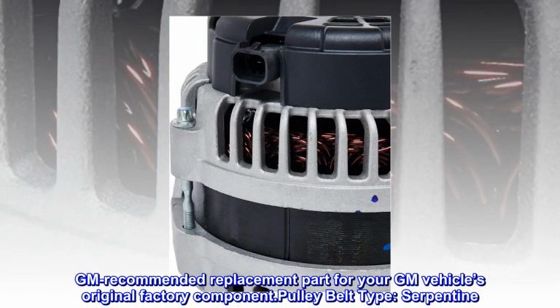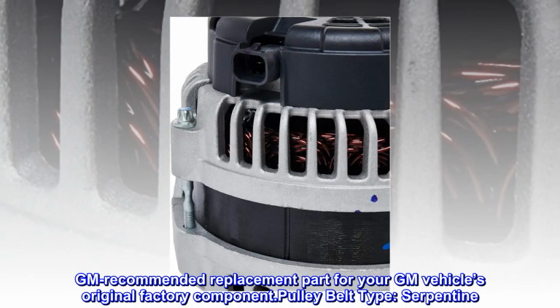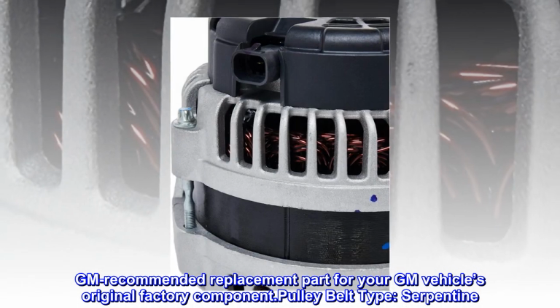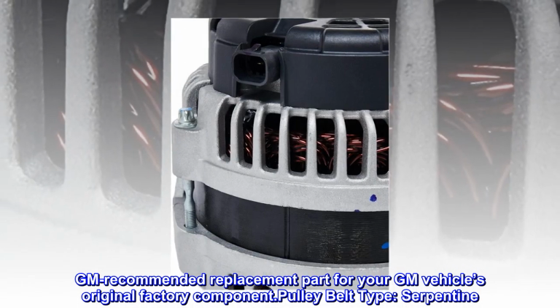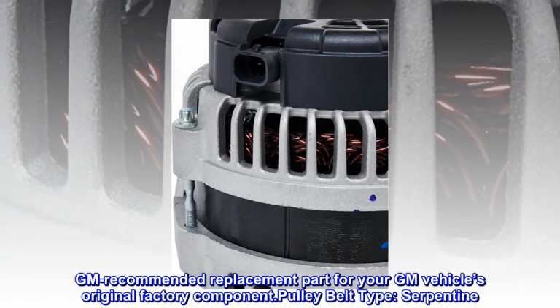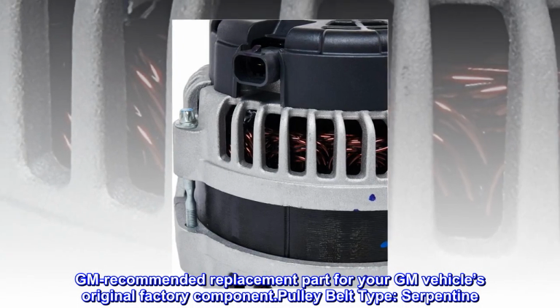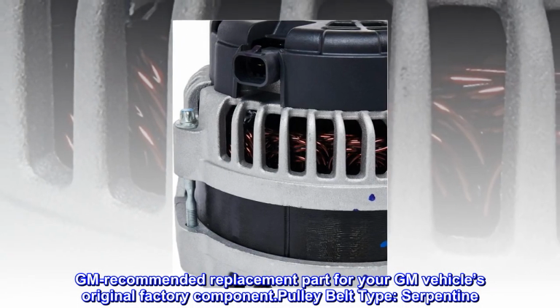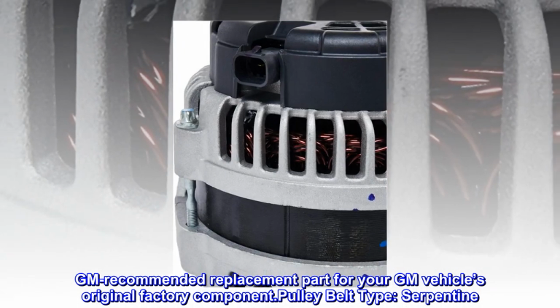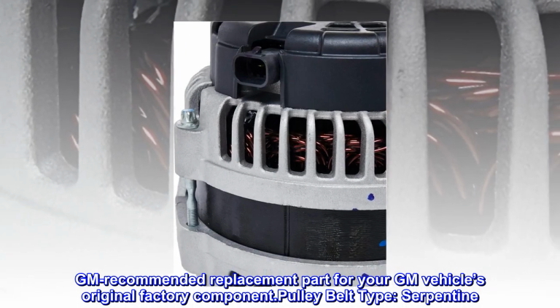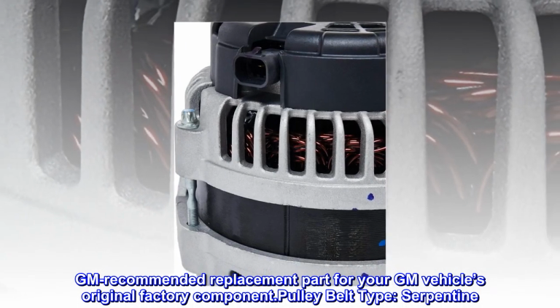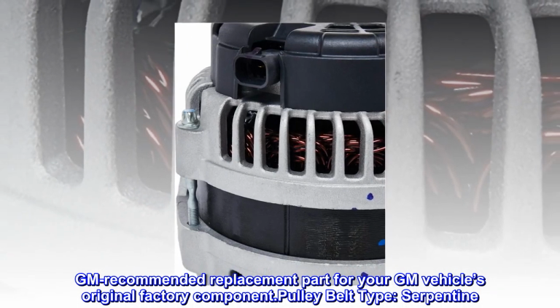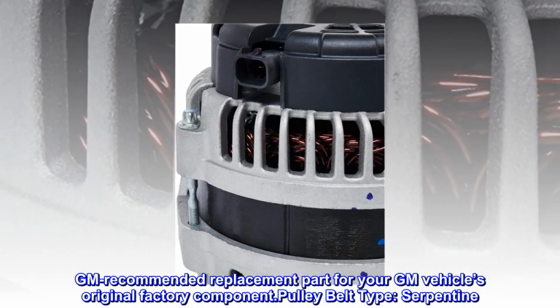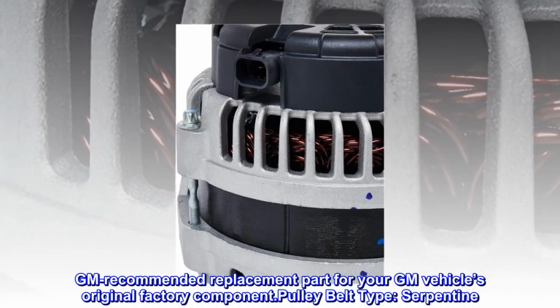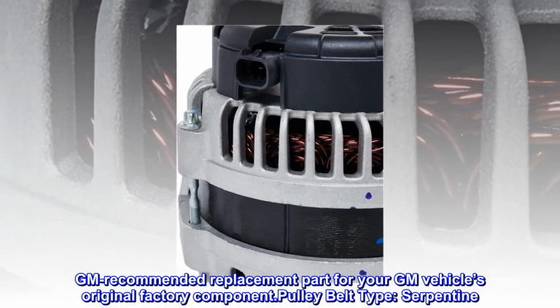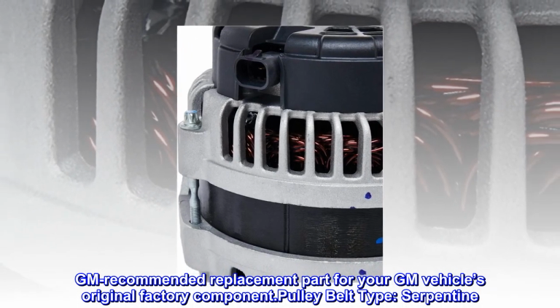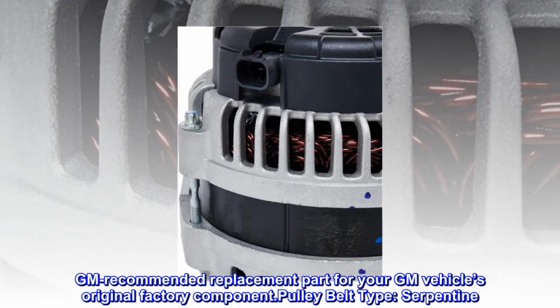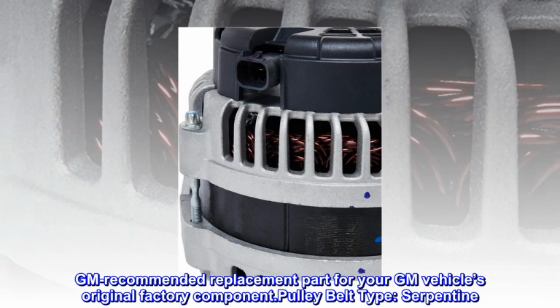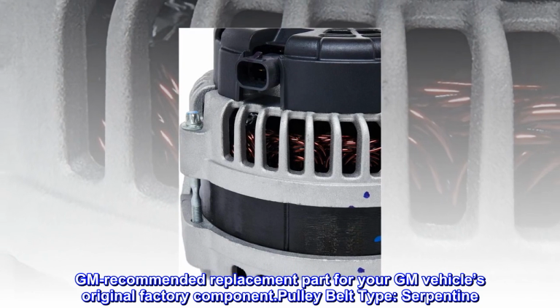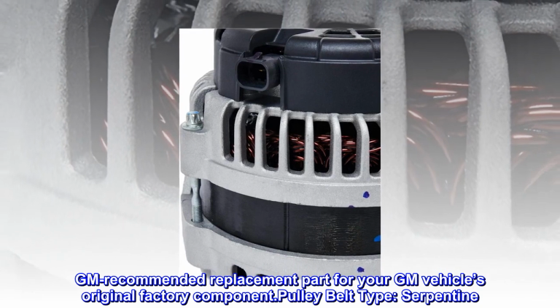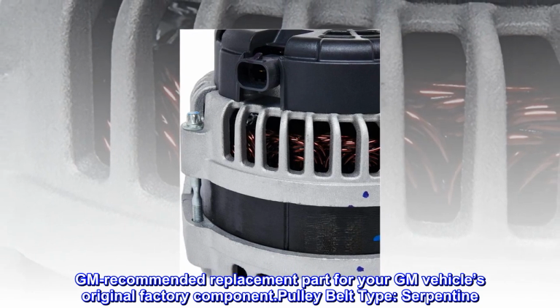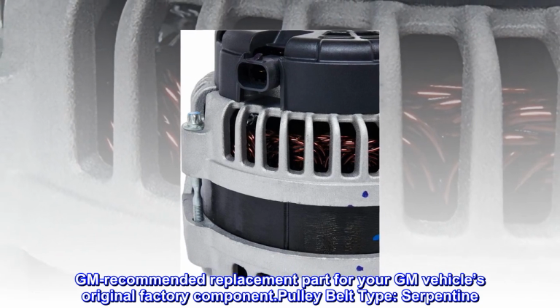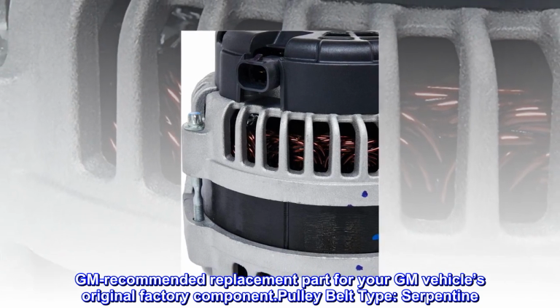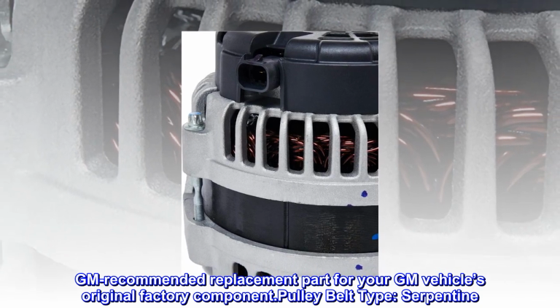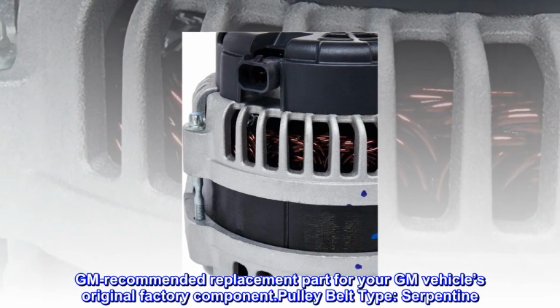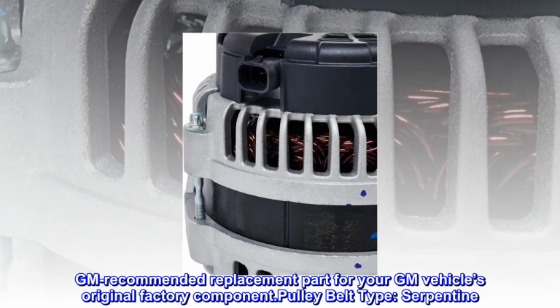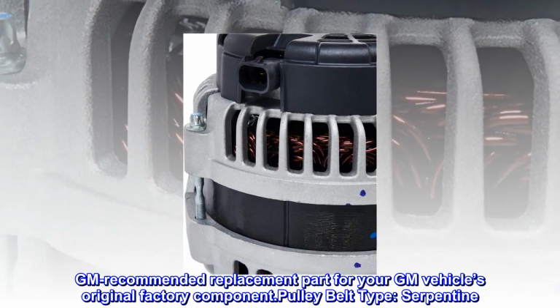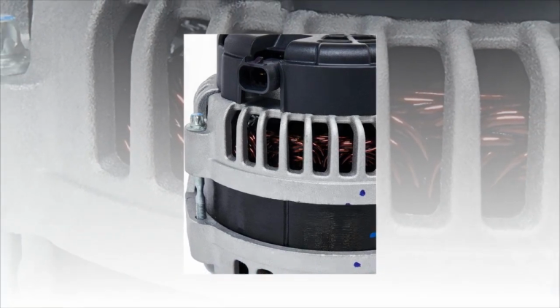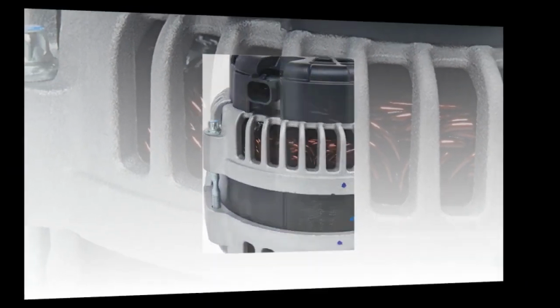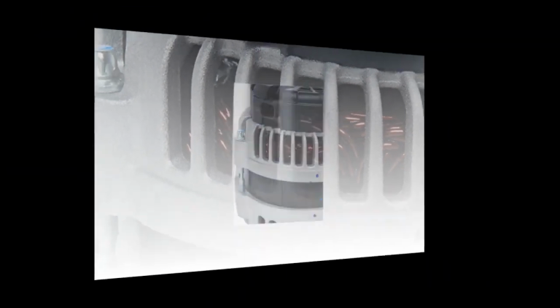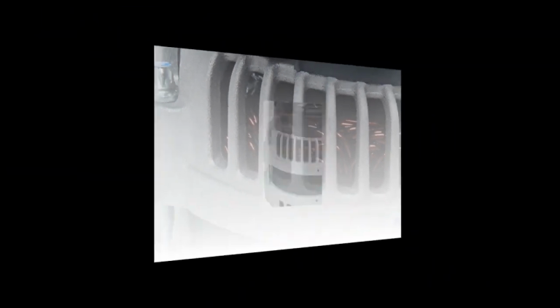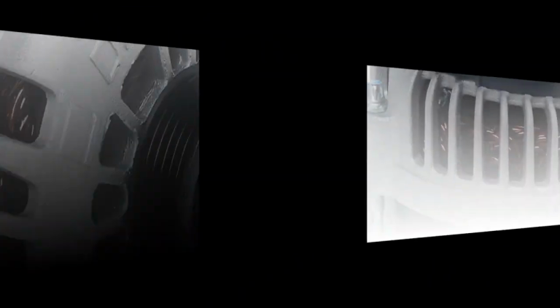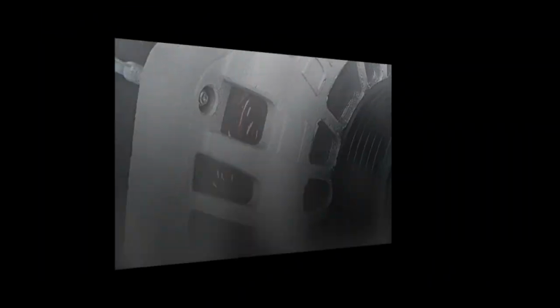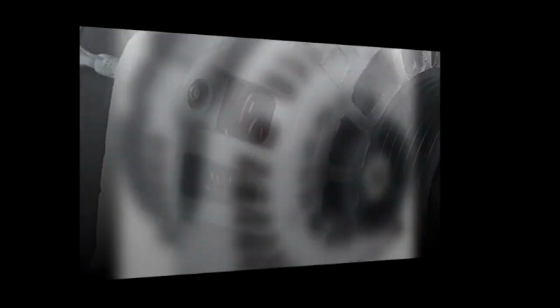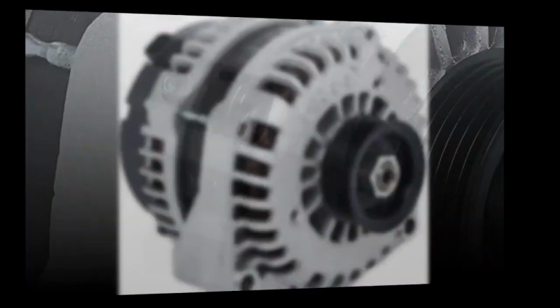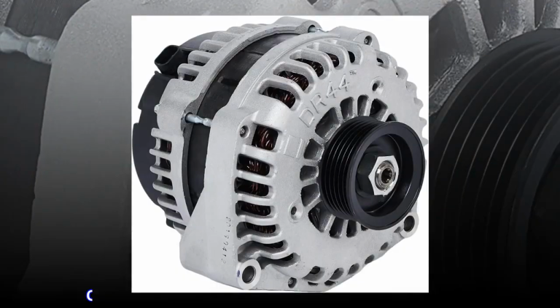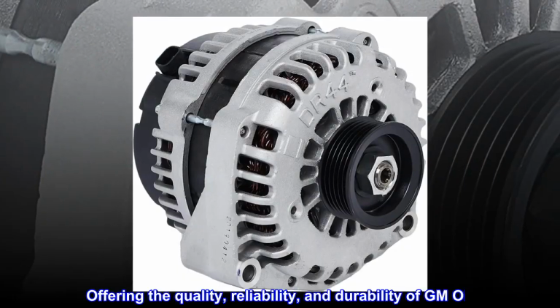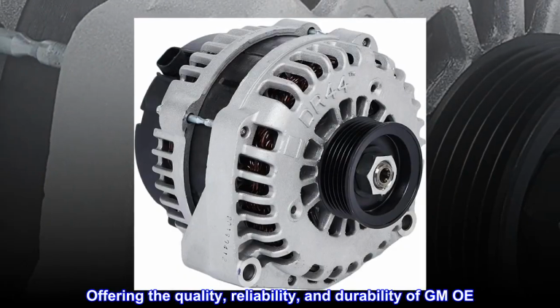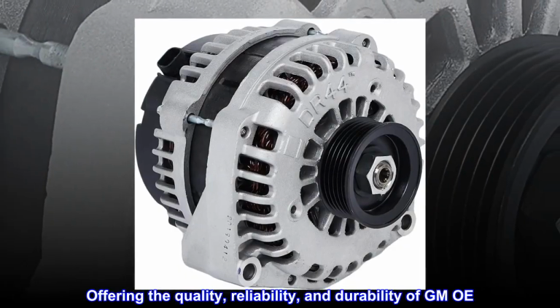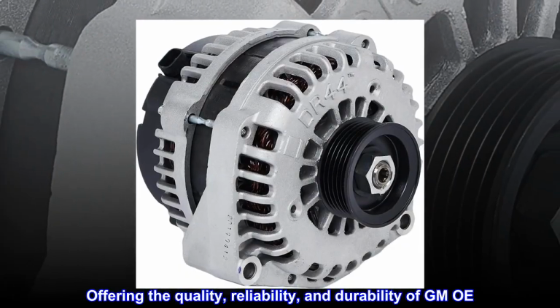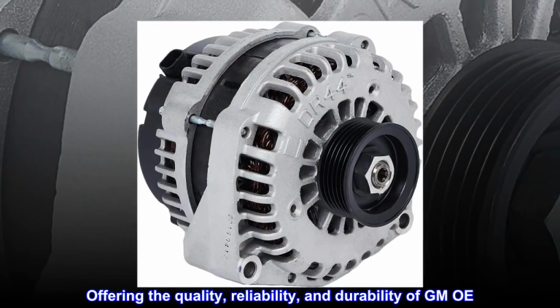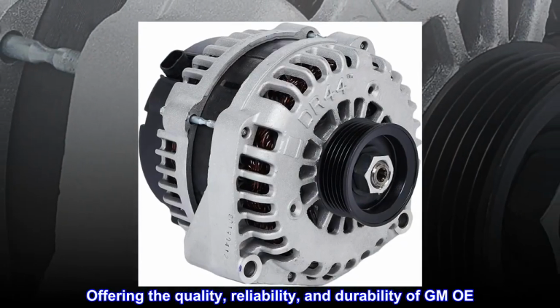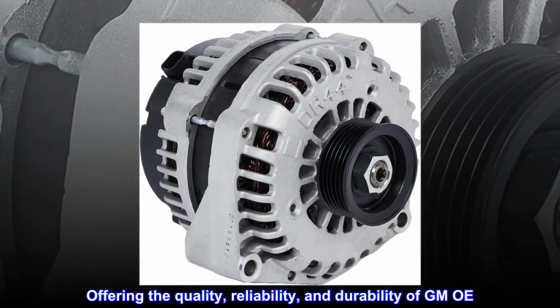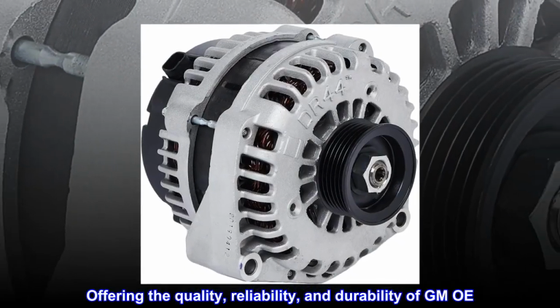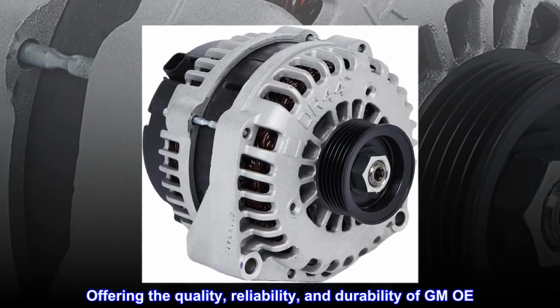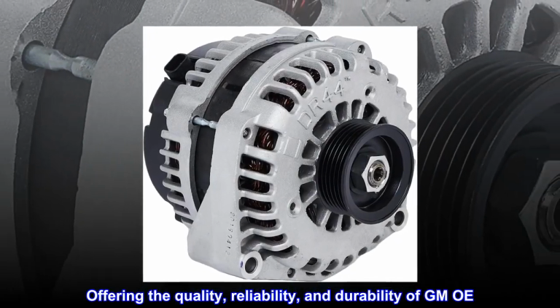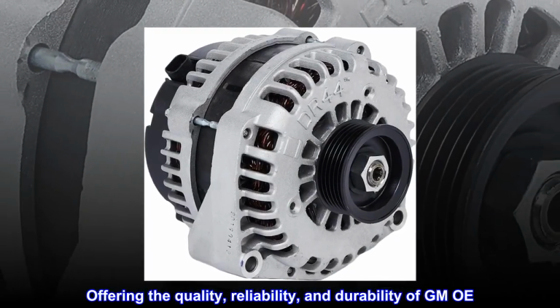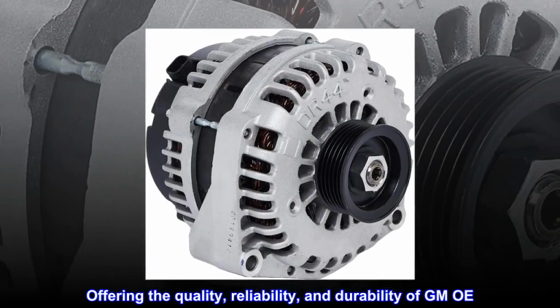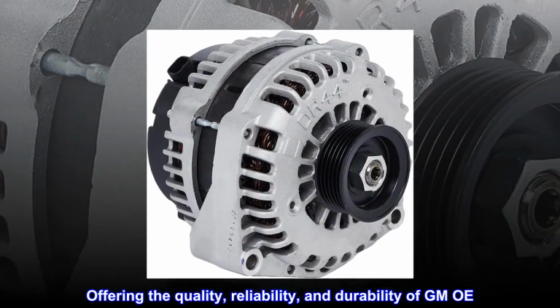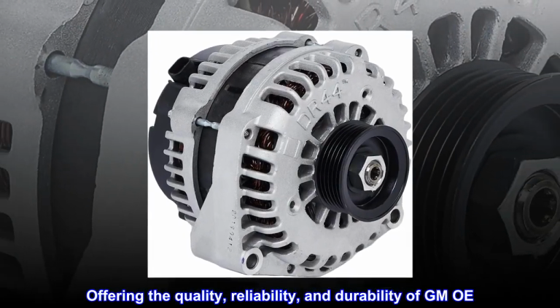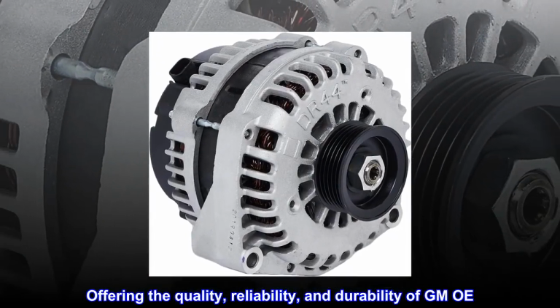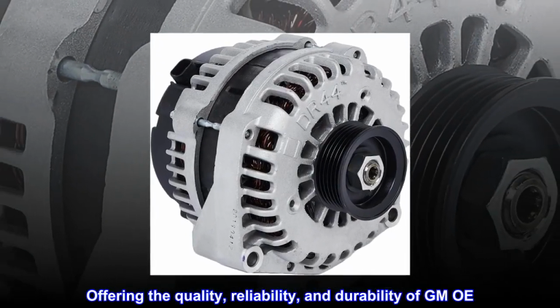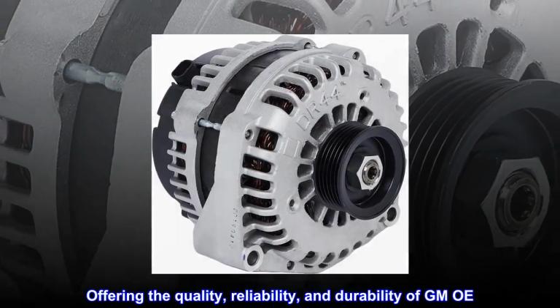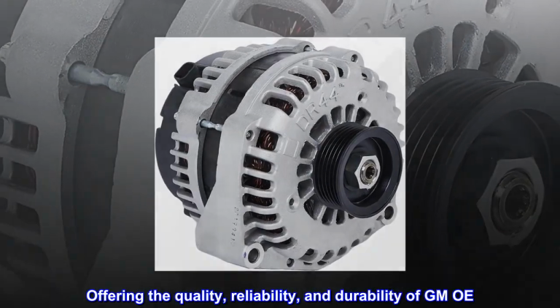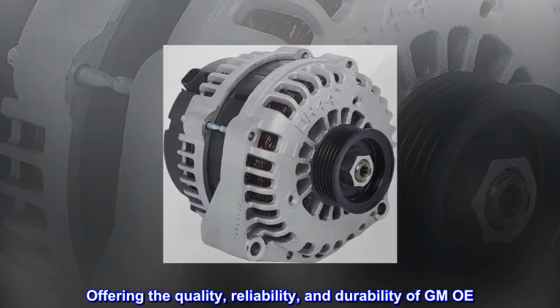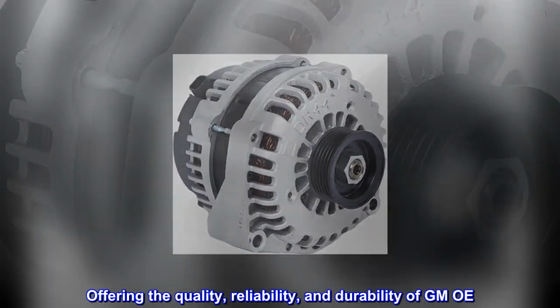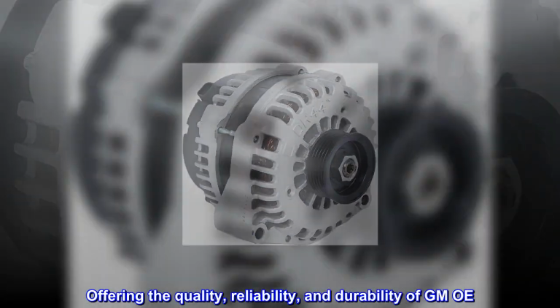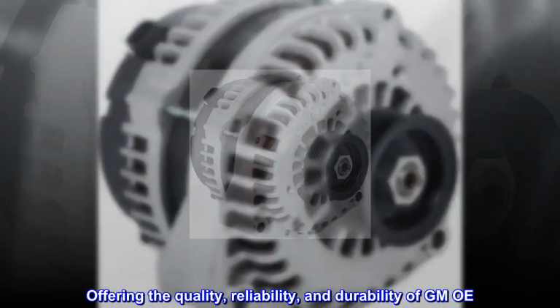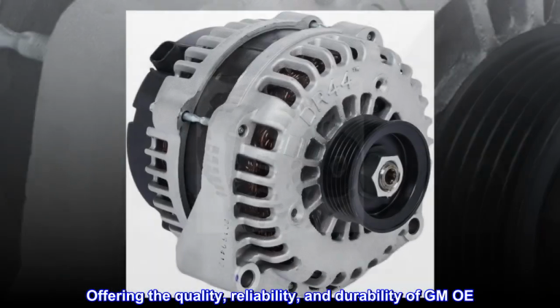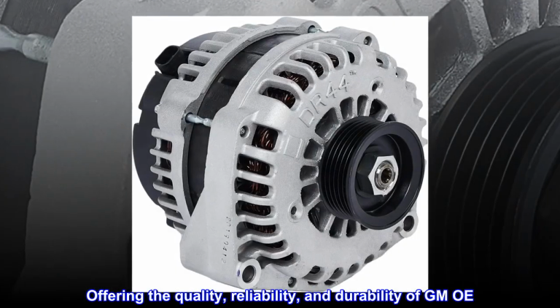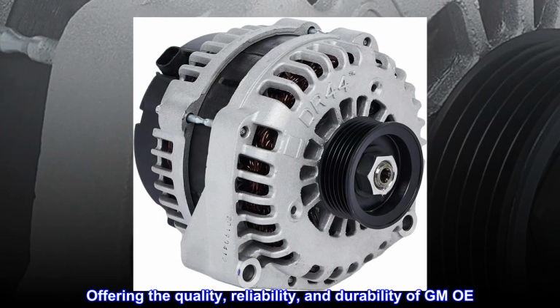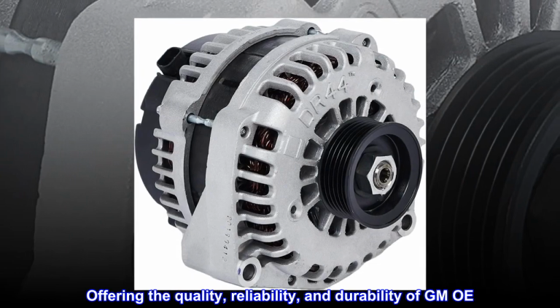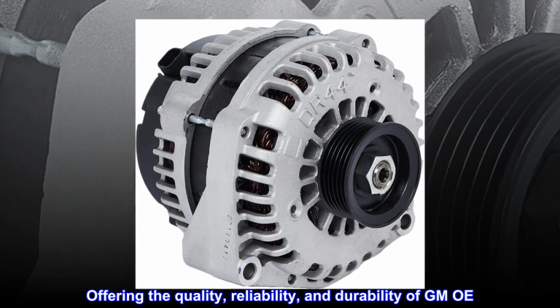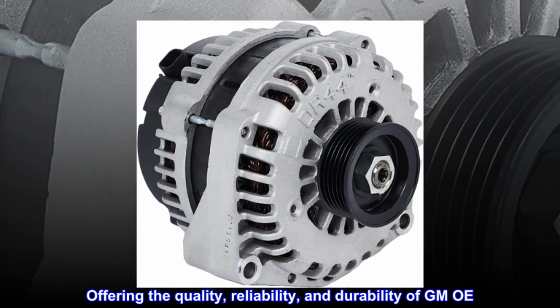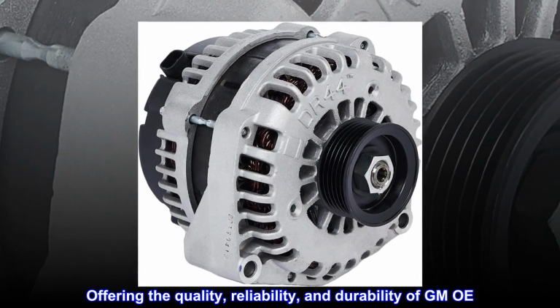Pulley belt type: Serpentine. Offering the quality, reliability, and durability of GMOE.